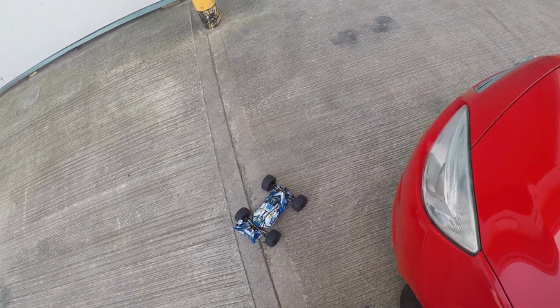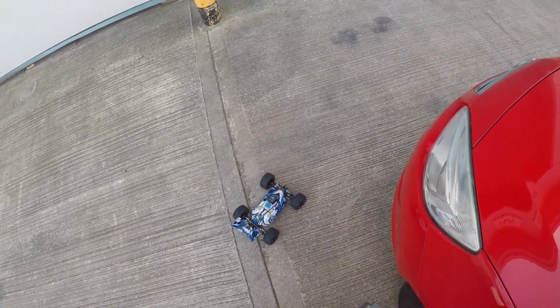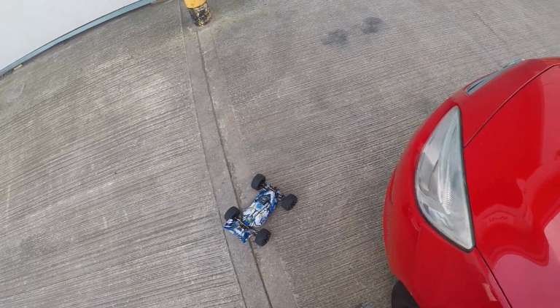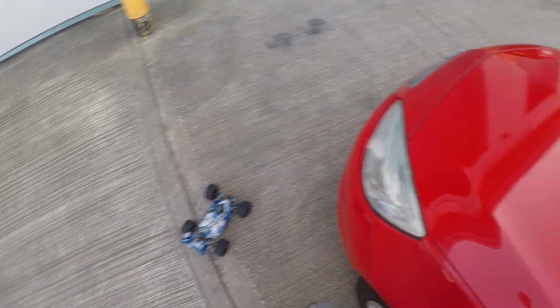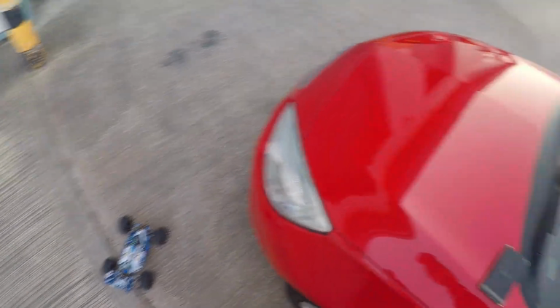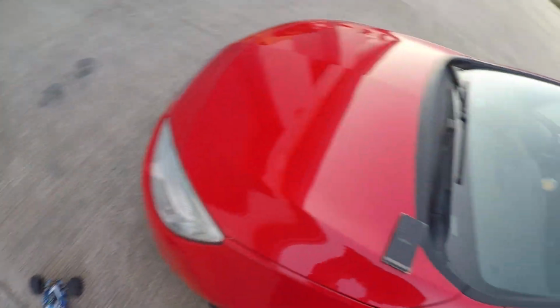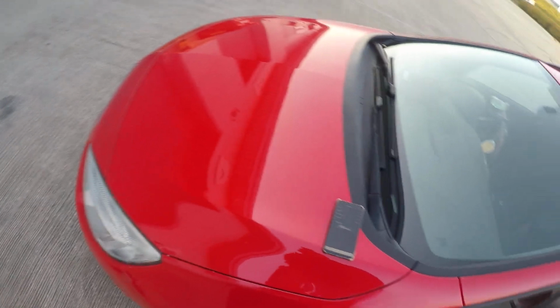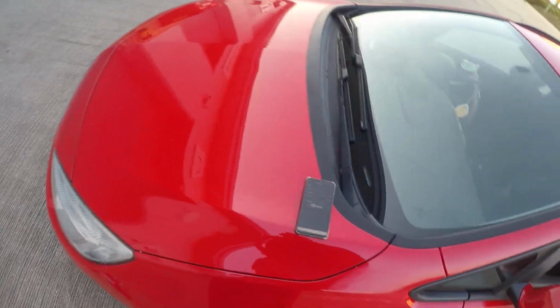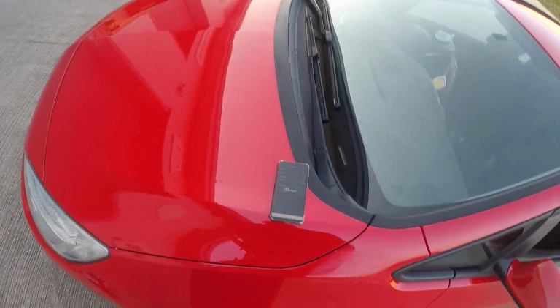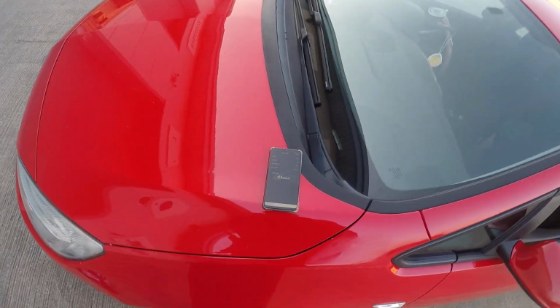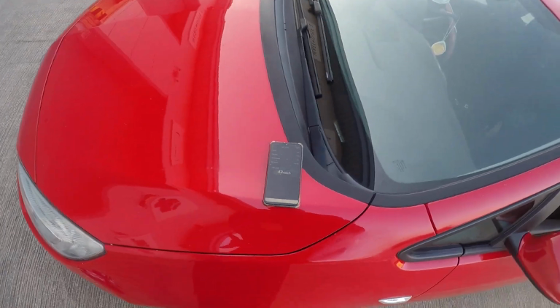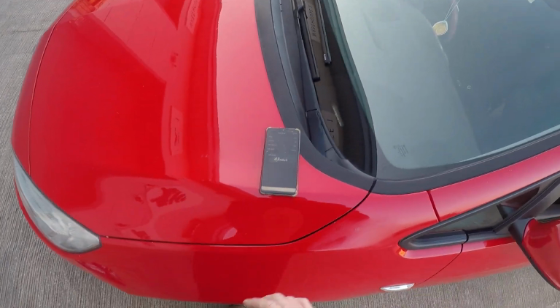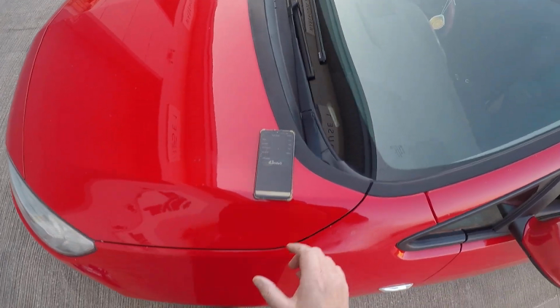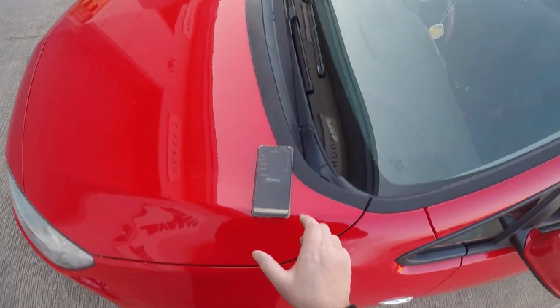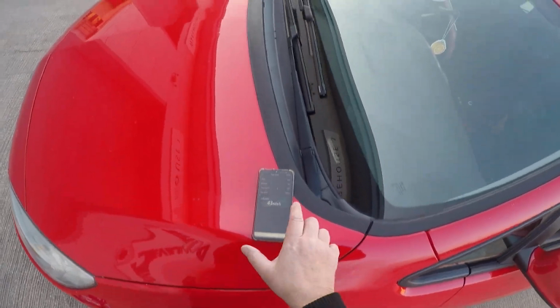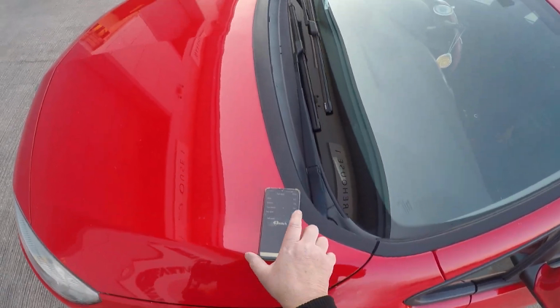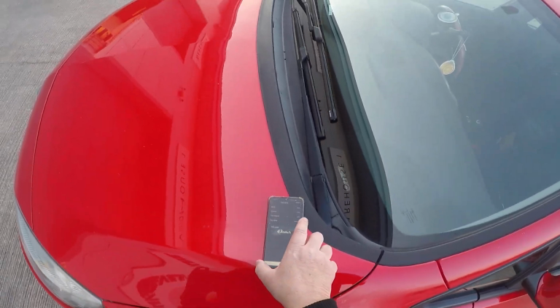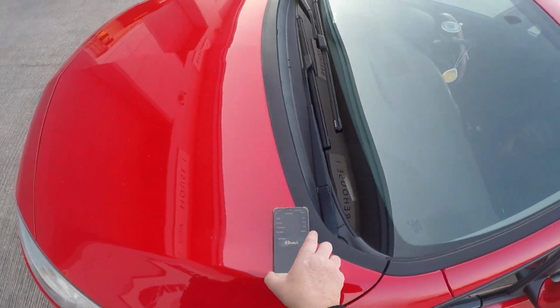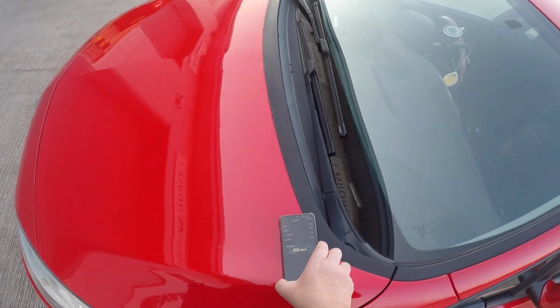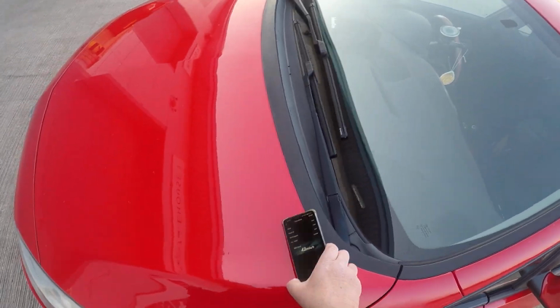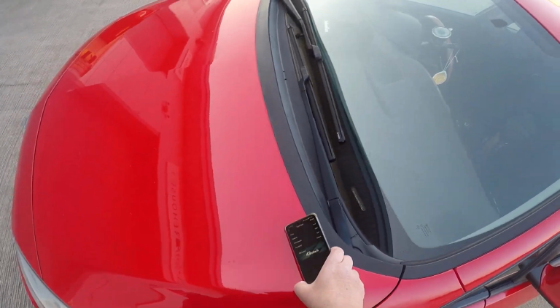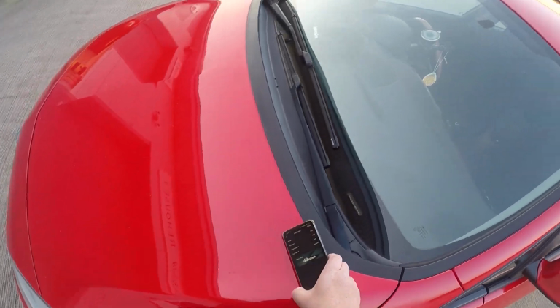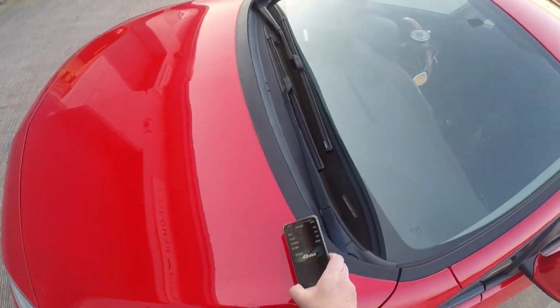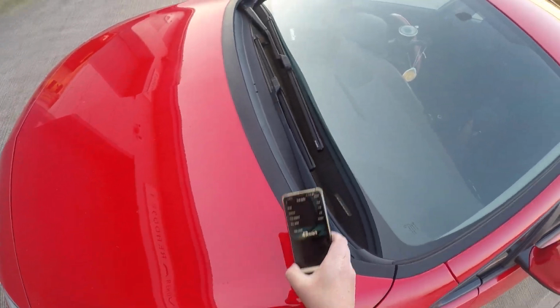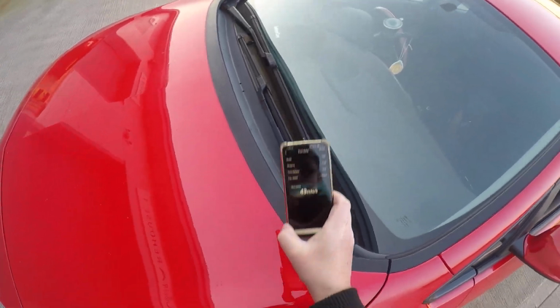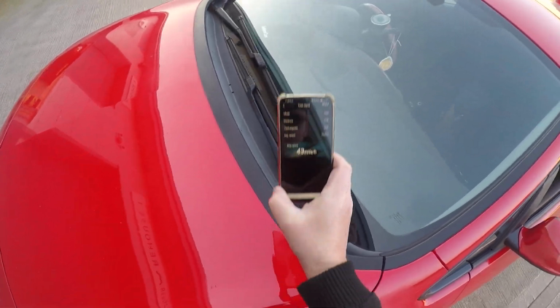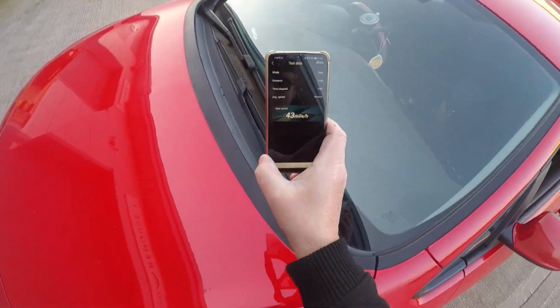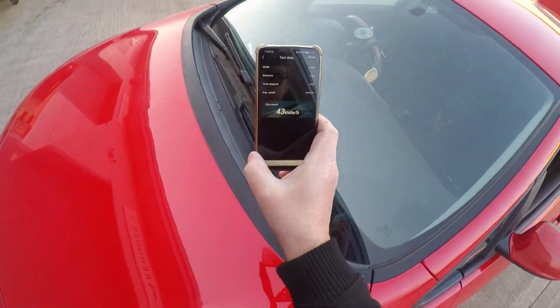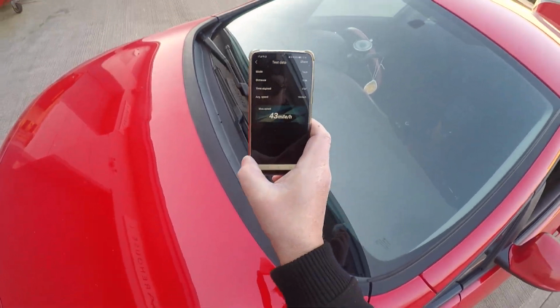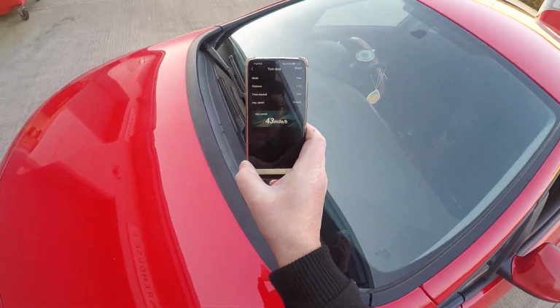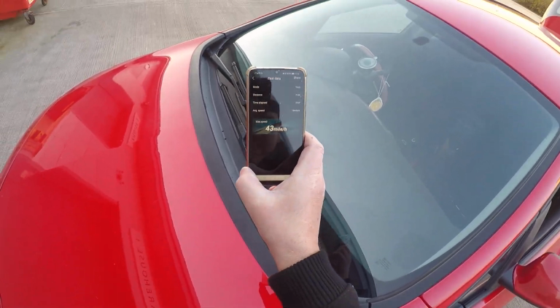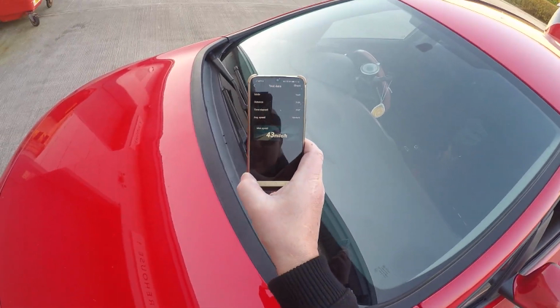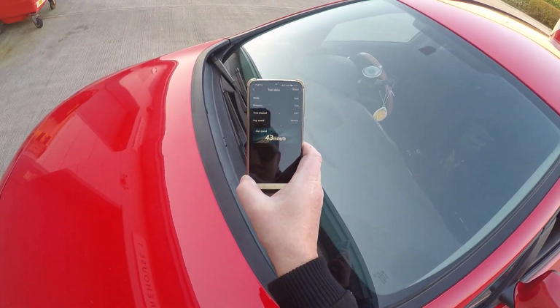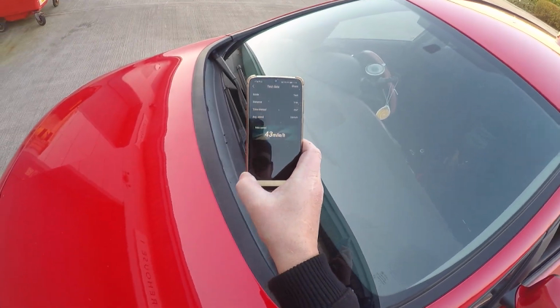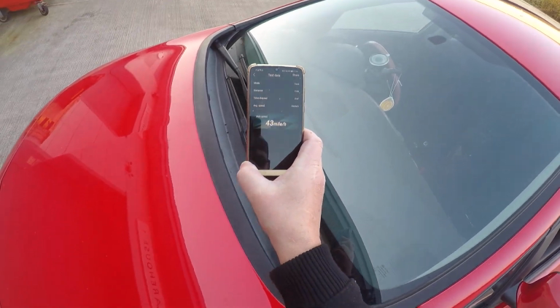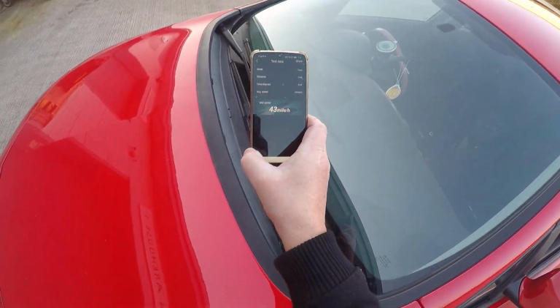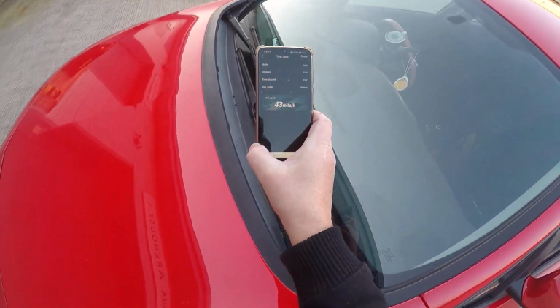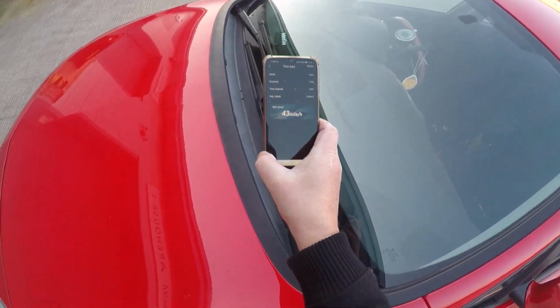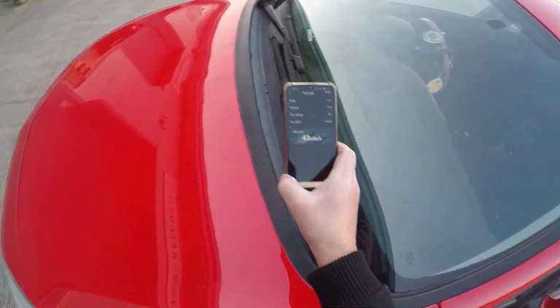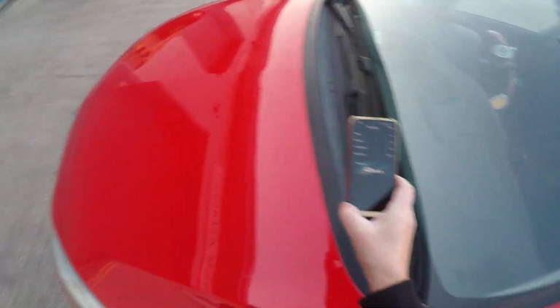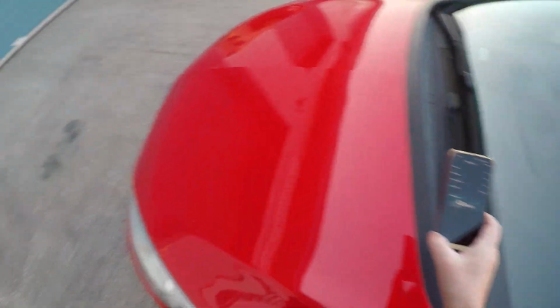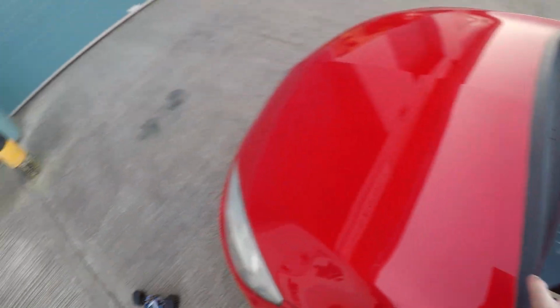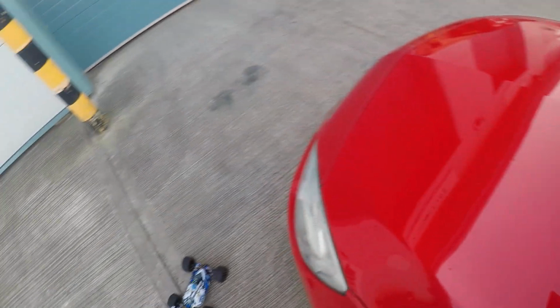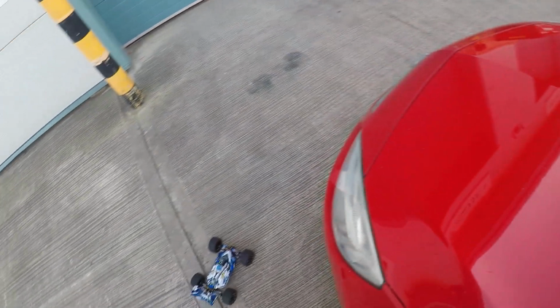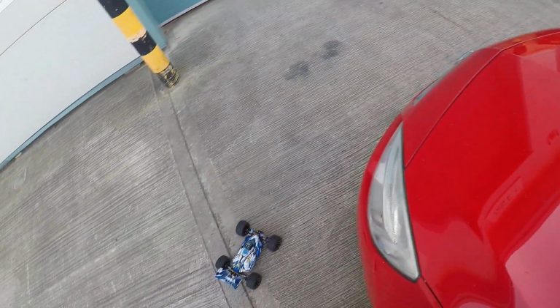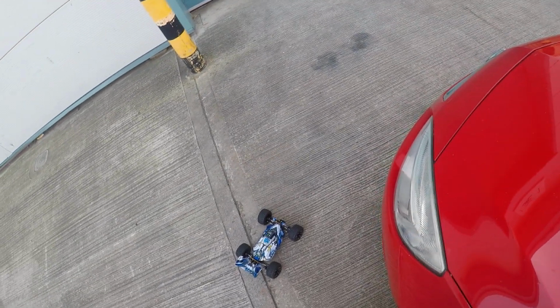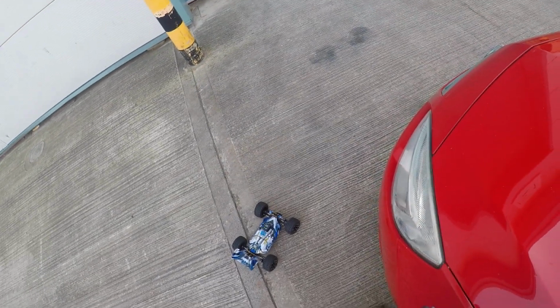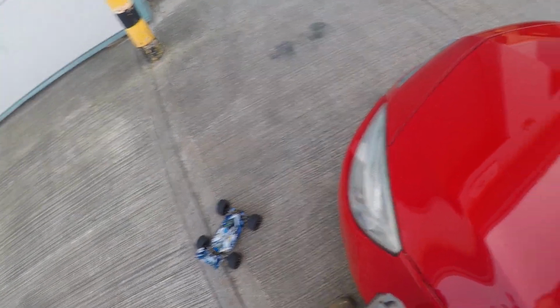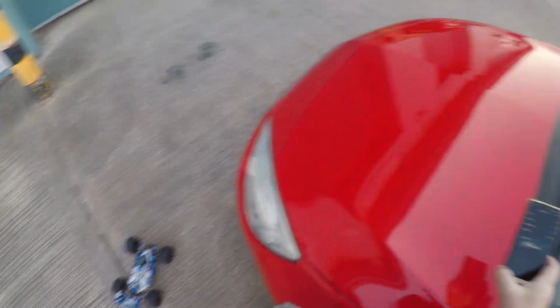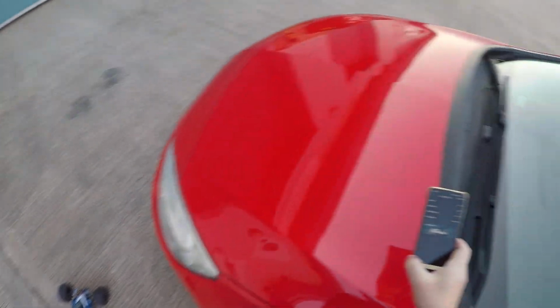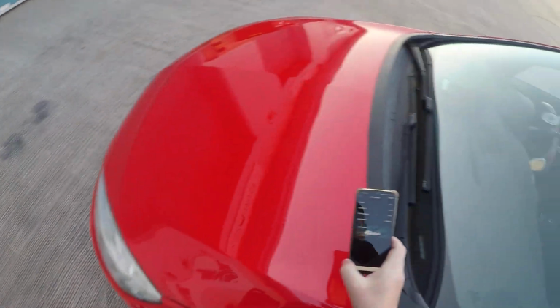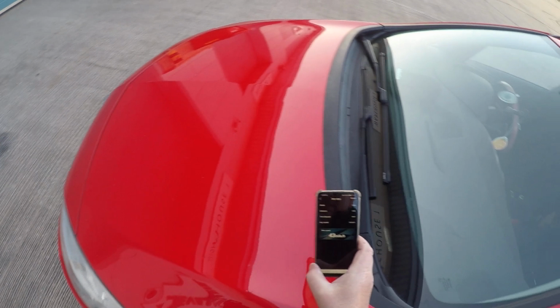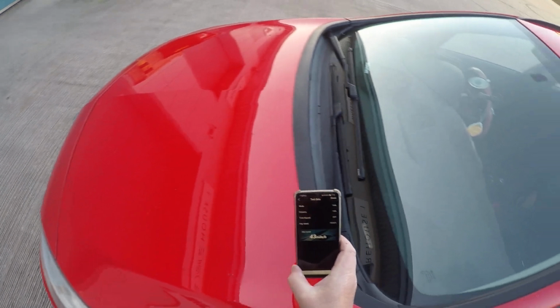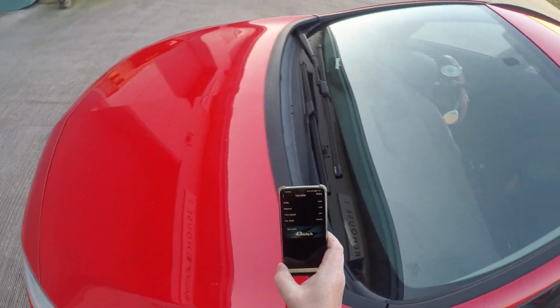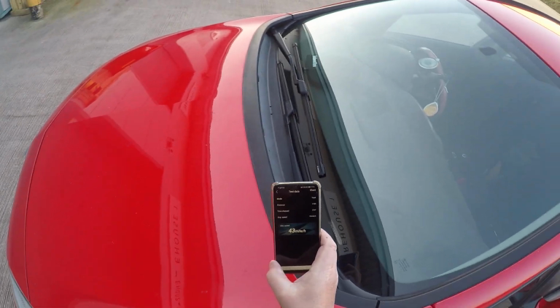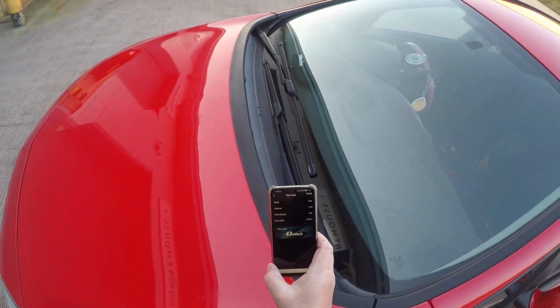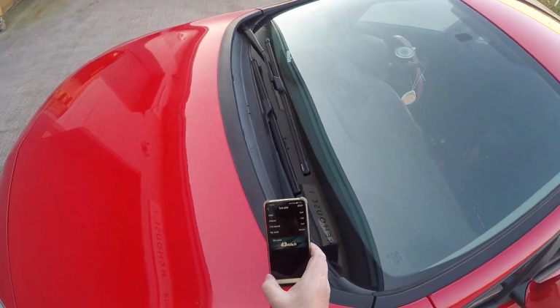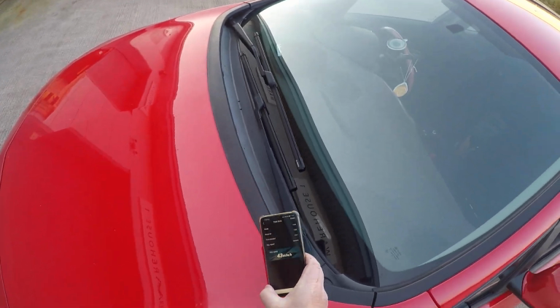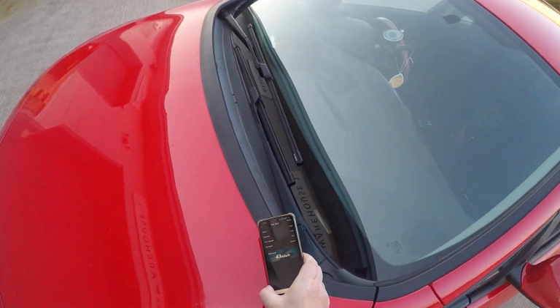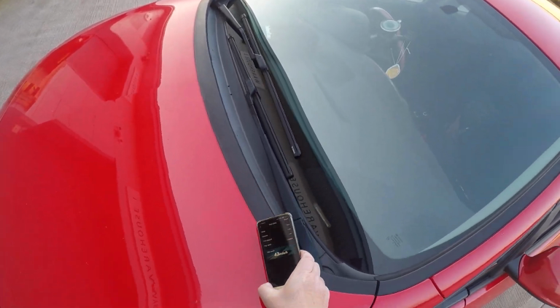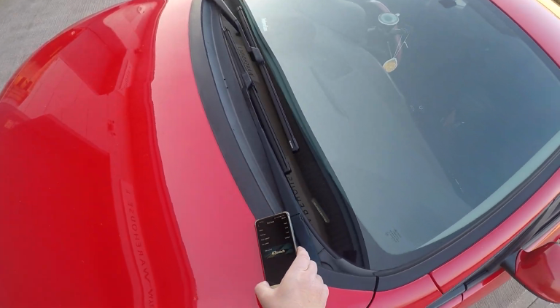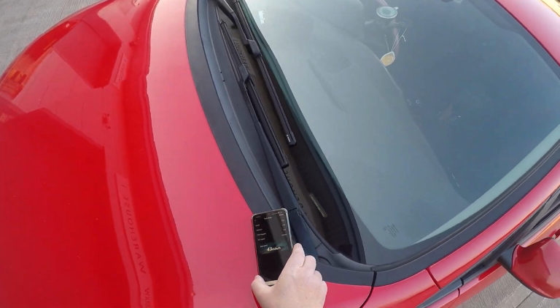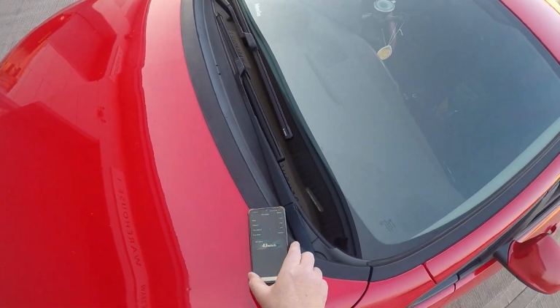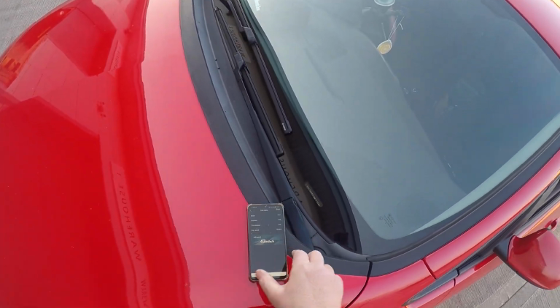It's 43 miles an hour without even trying. I'm going to take these wheels off — they're going to wreck it.